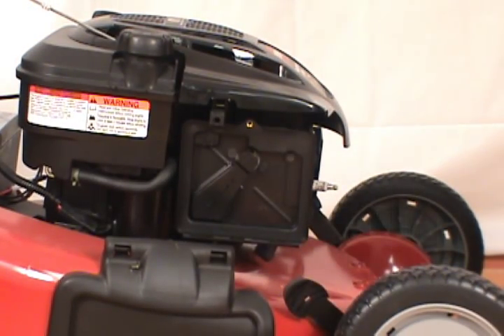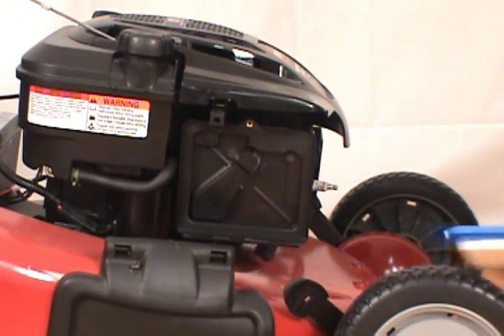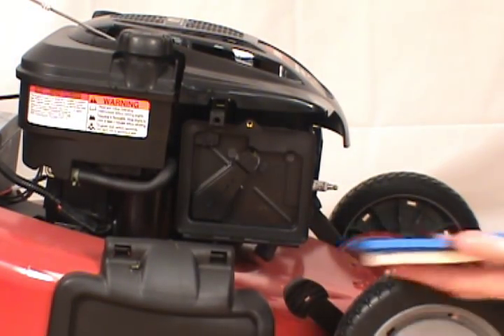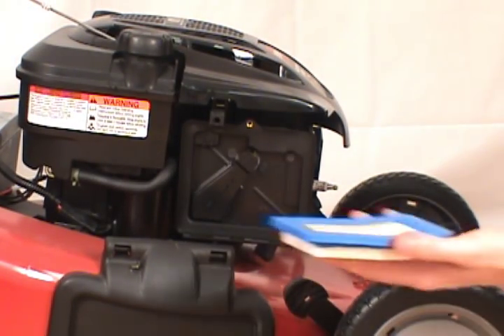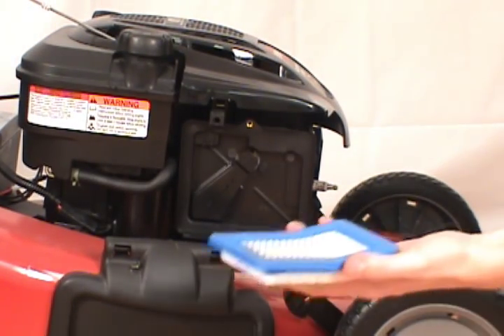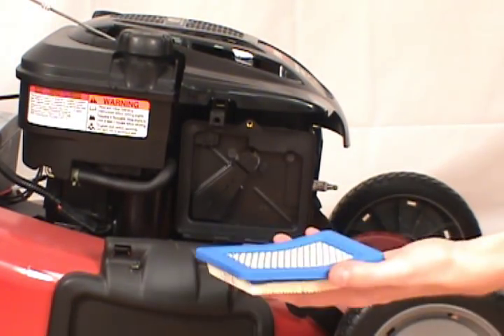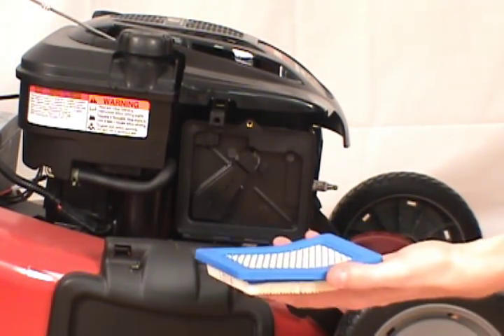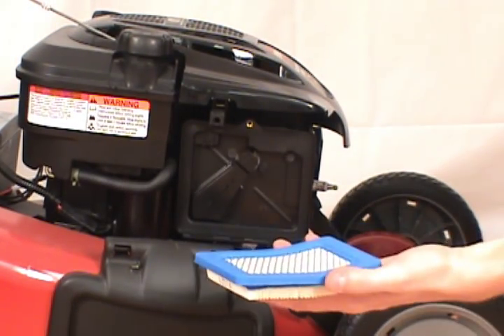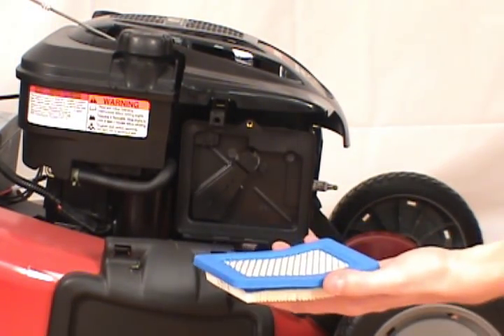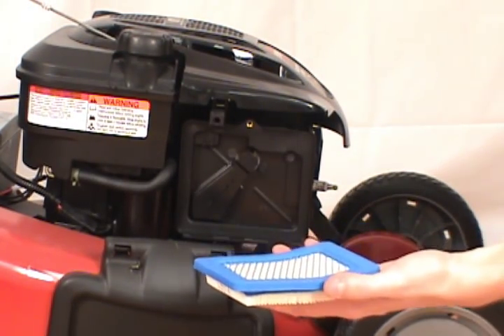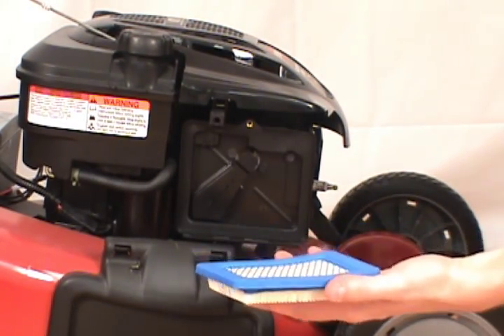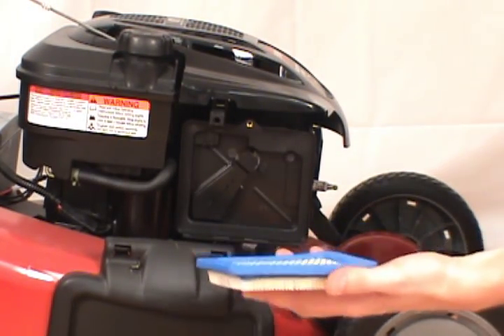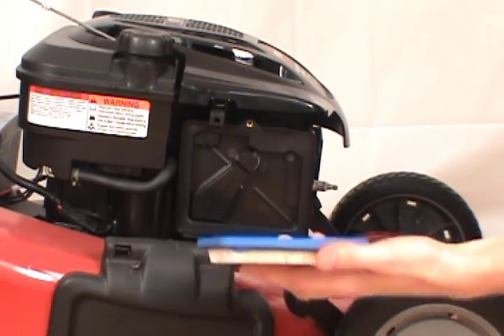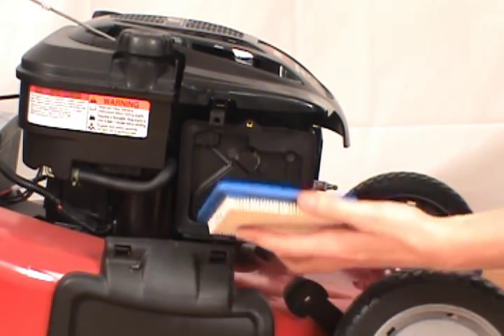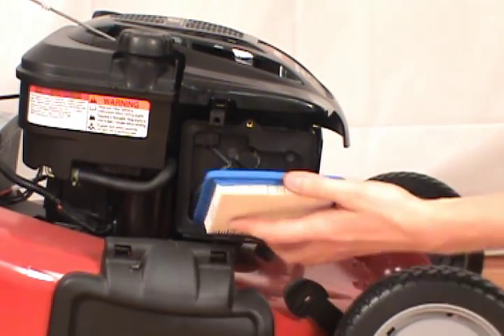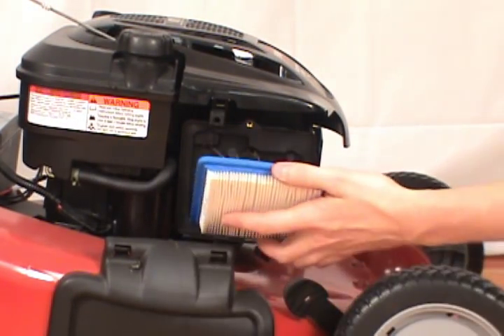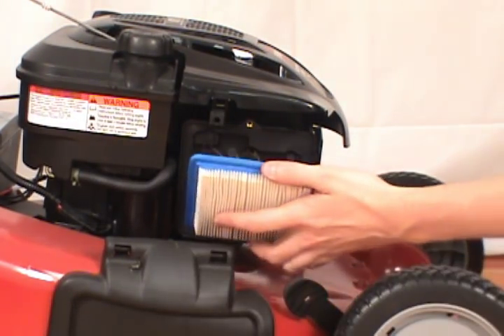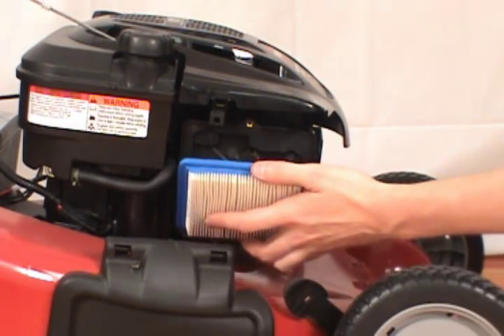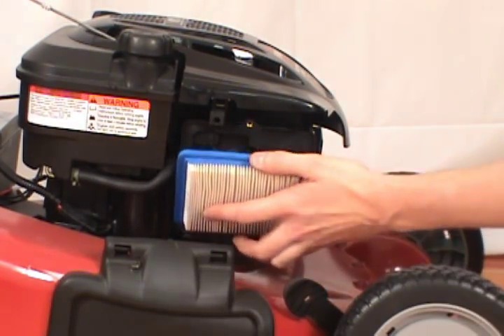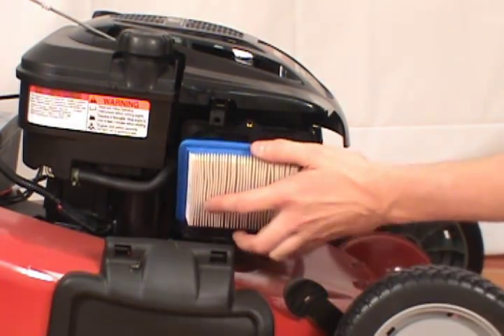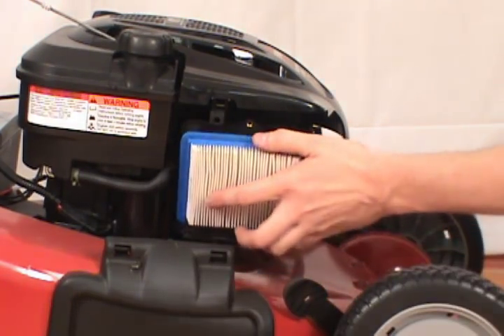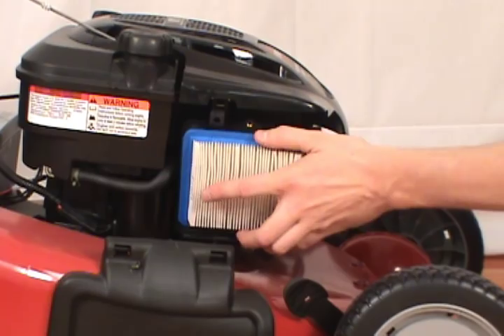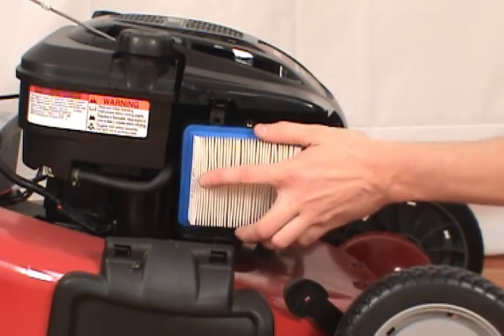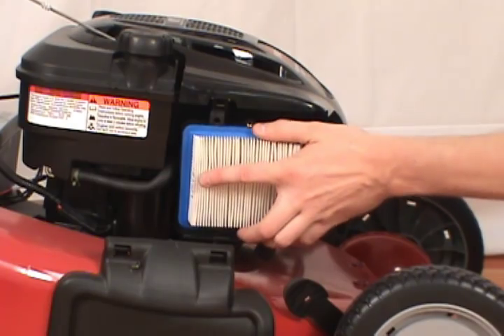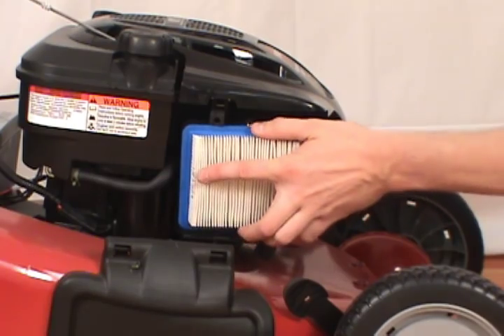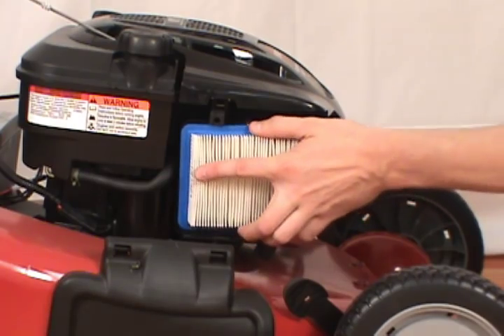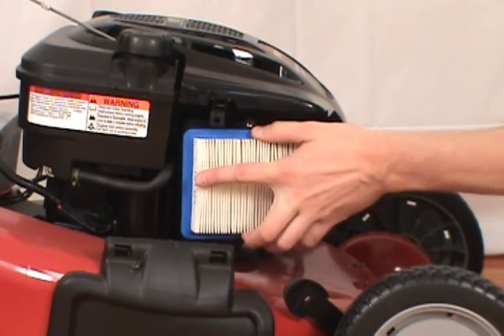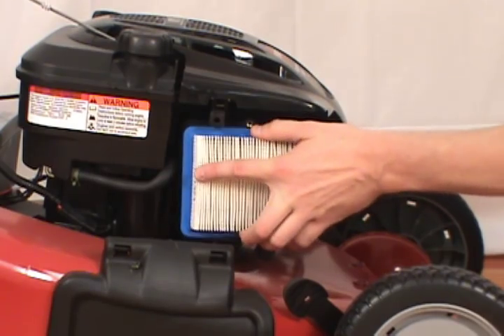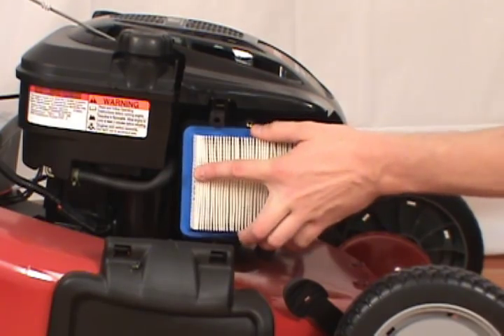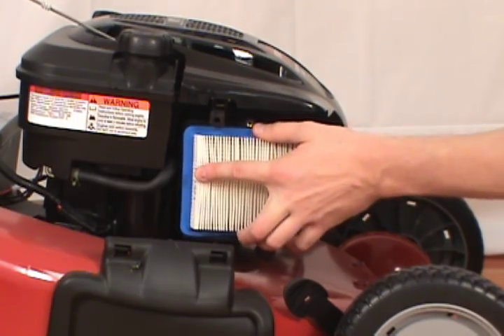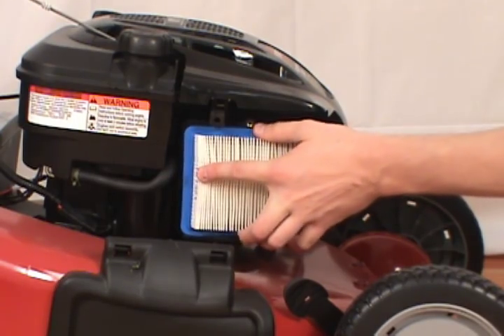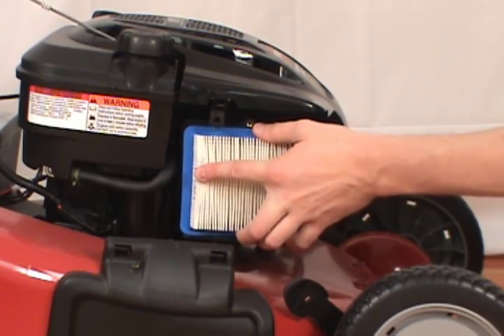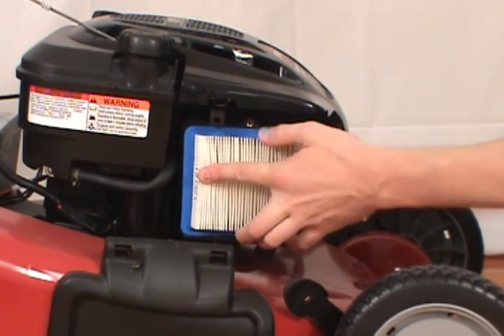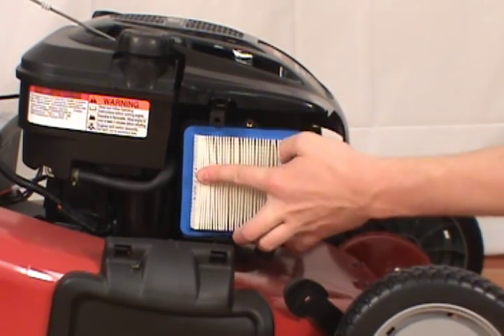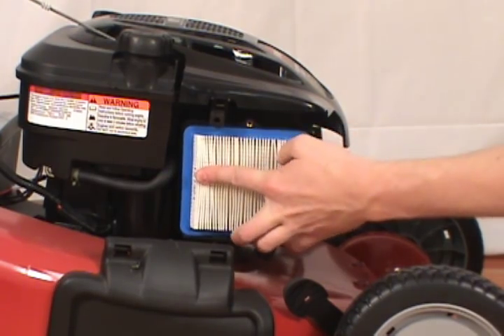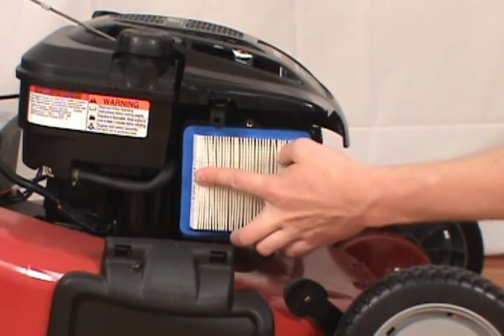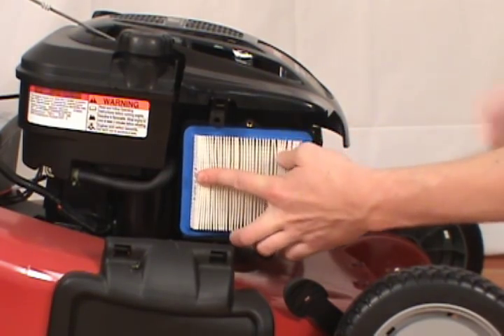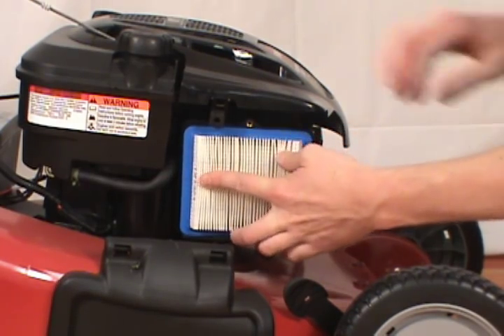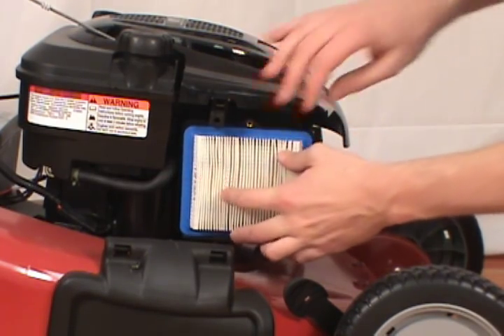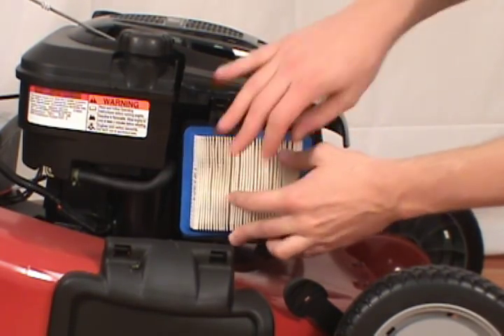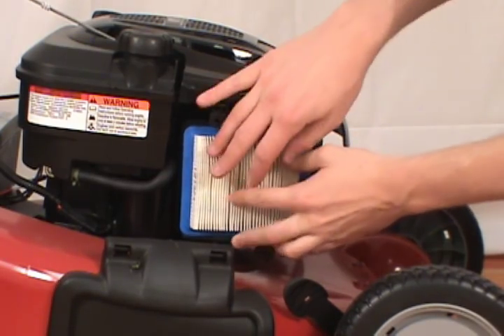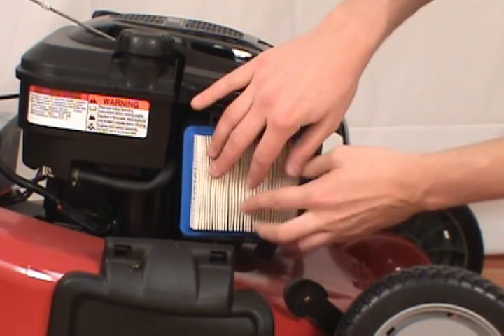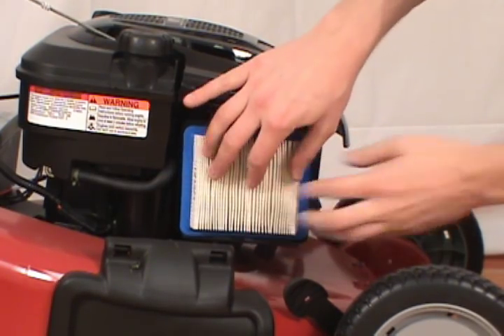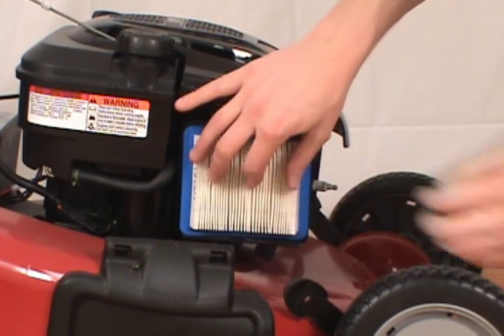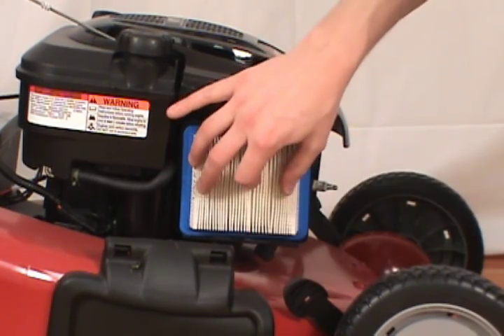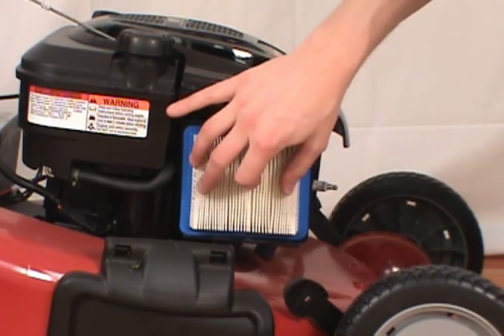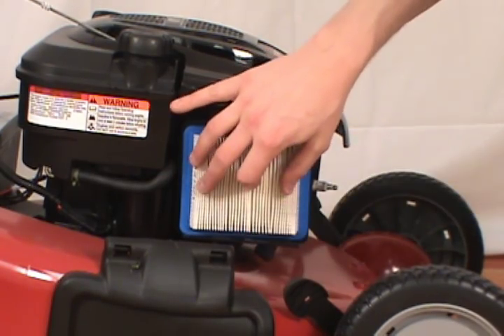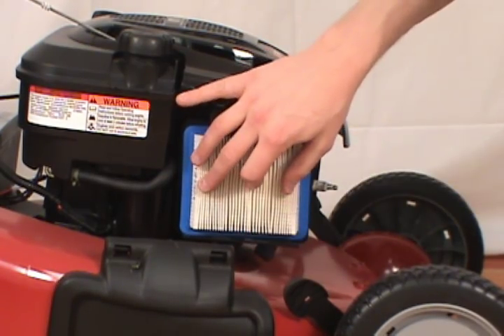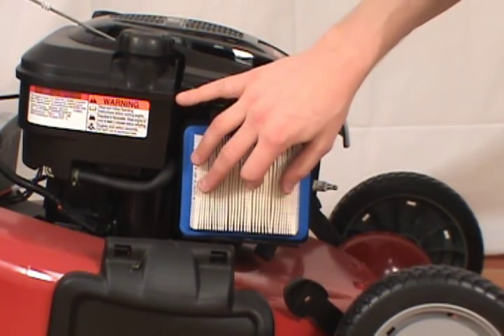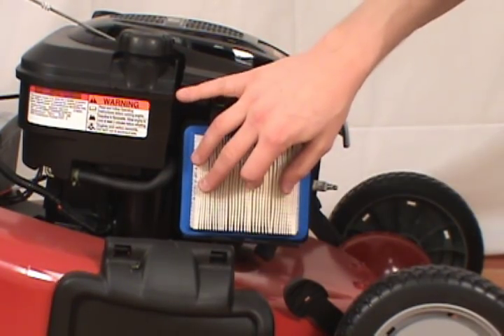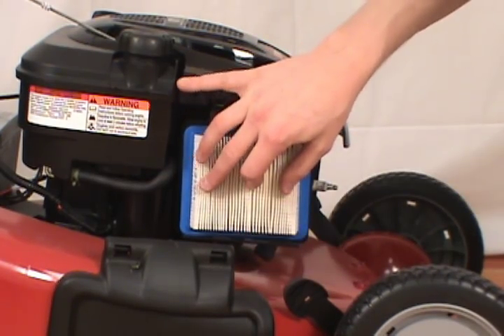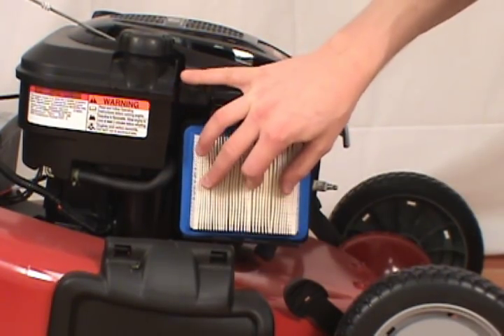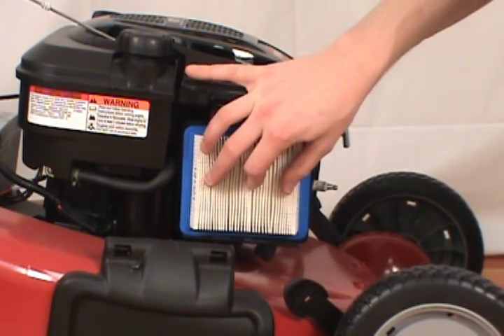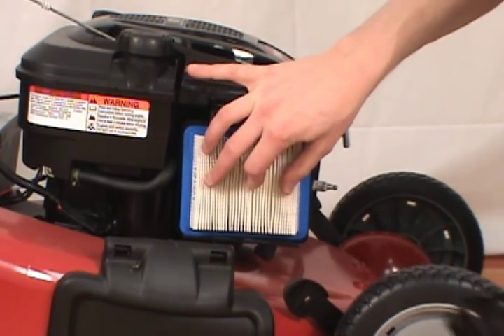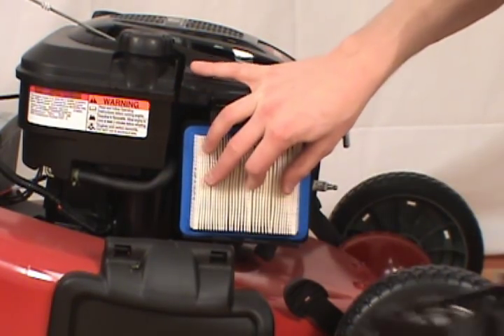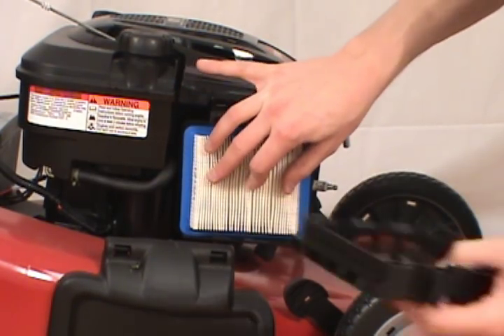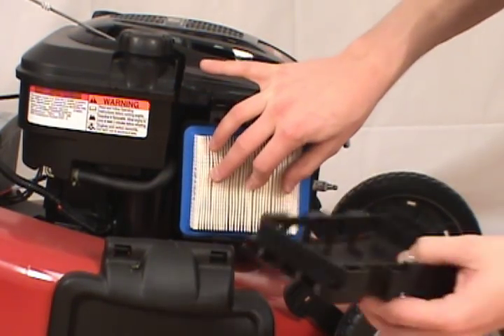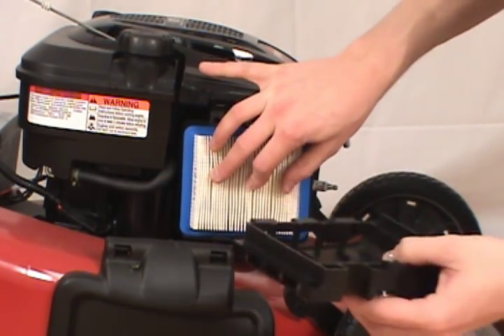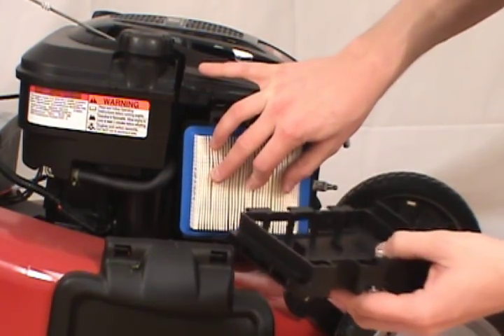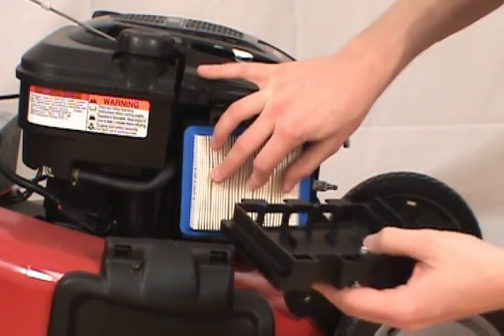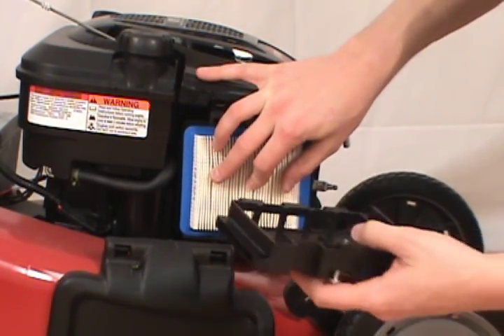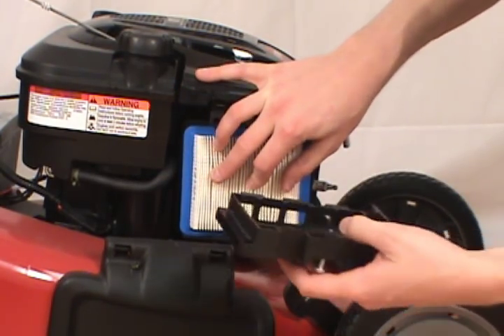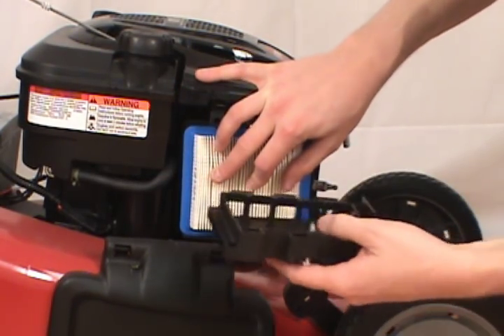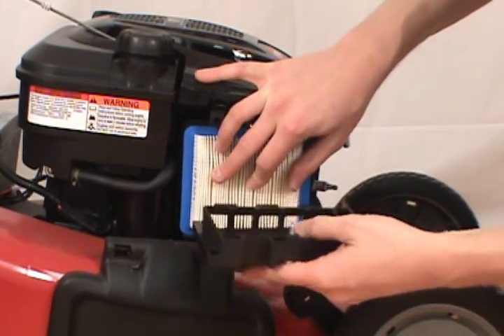Take a new air filter and place it back into the air filter base. Finally, reattach the cover.